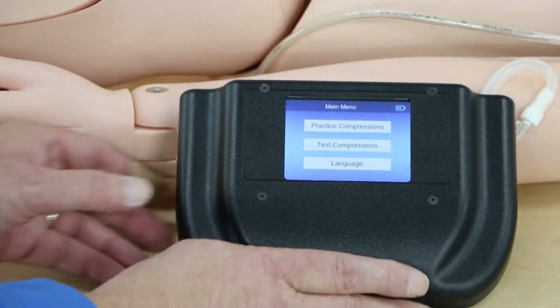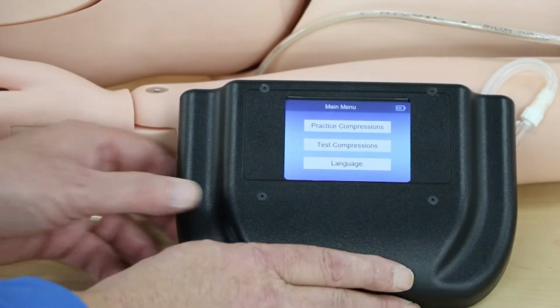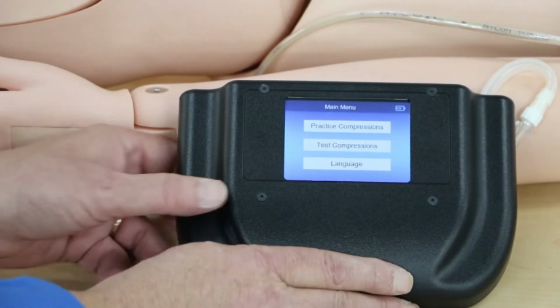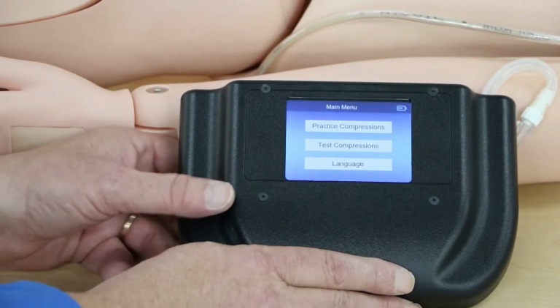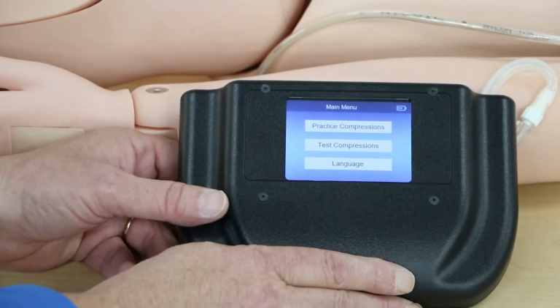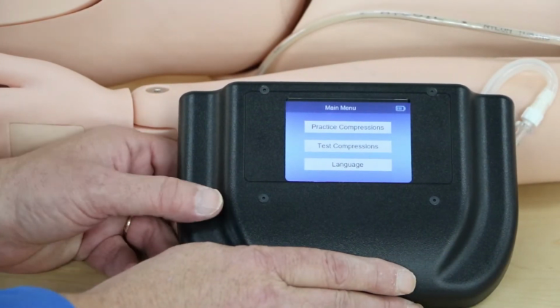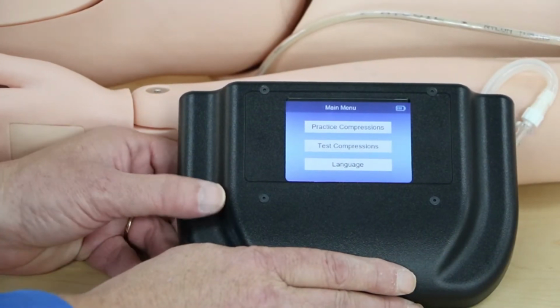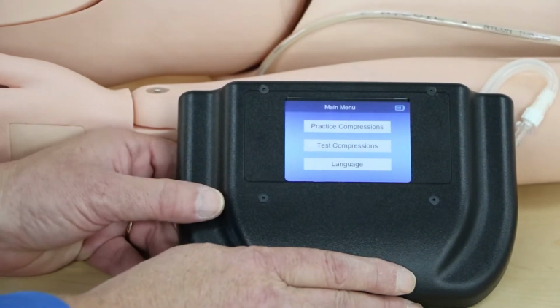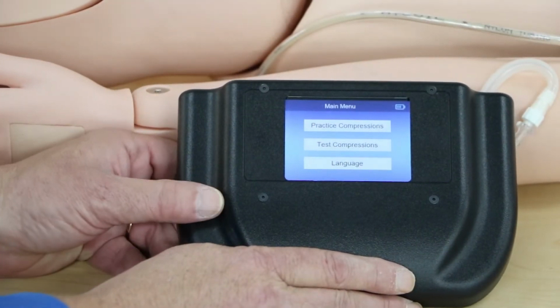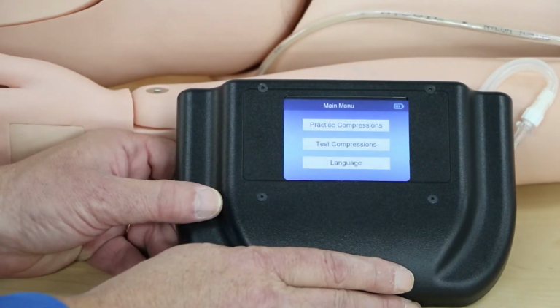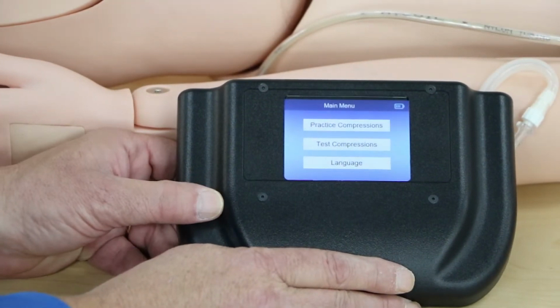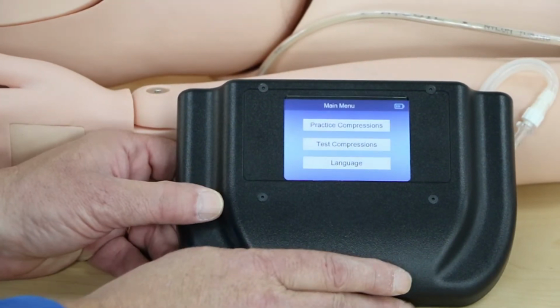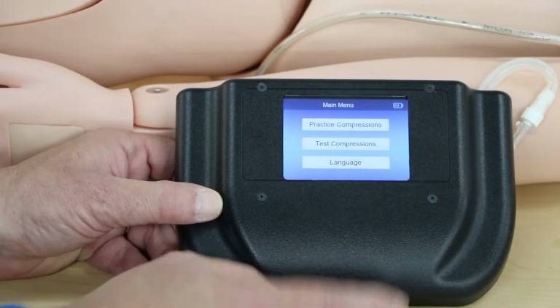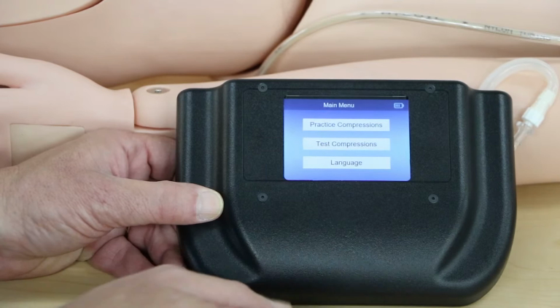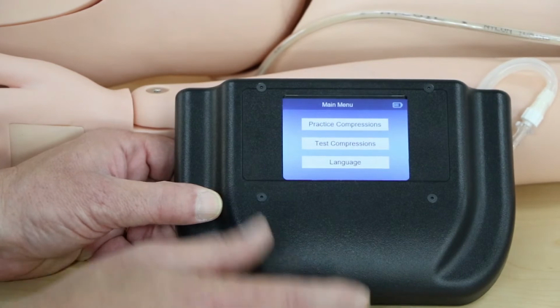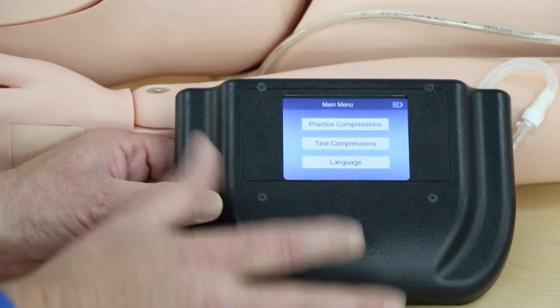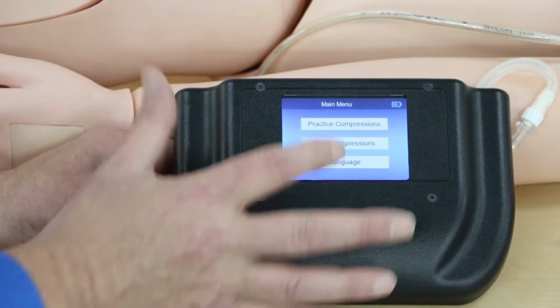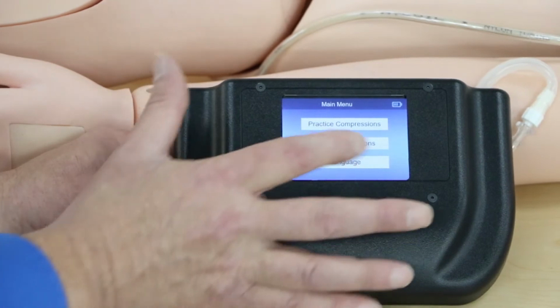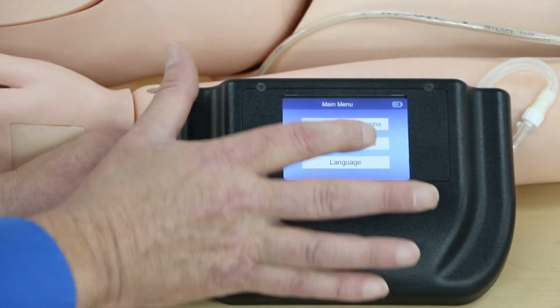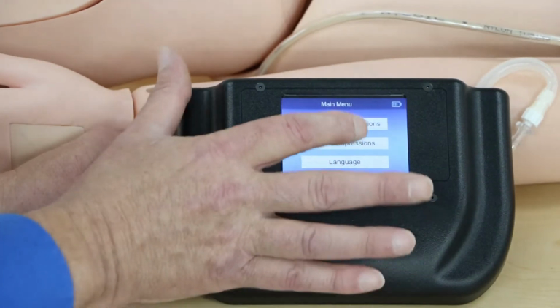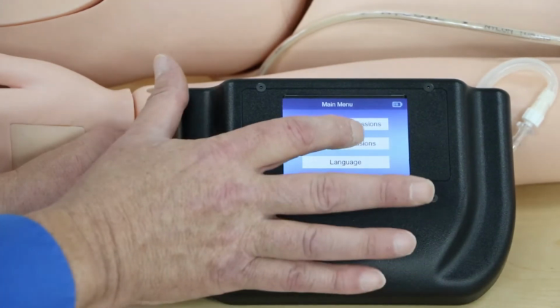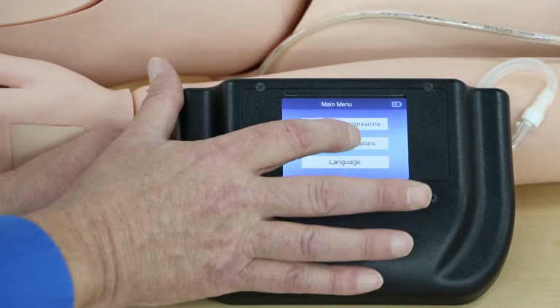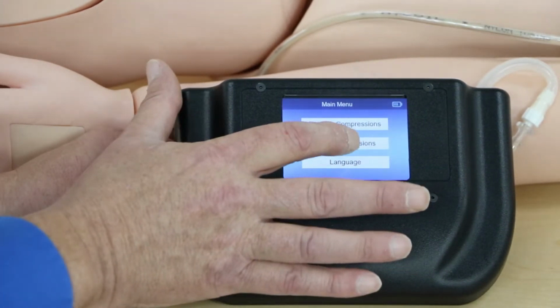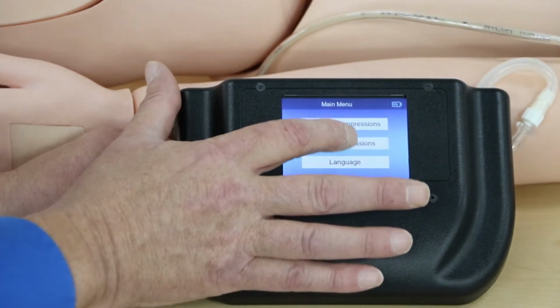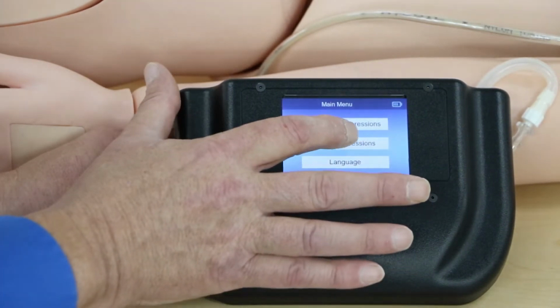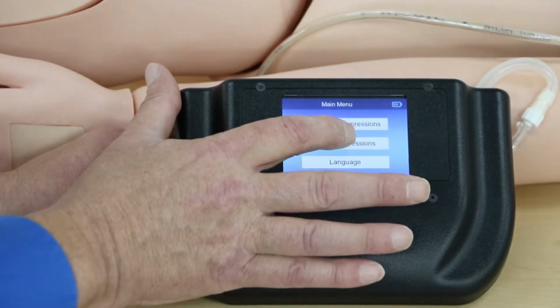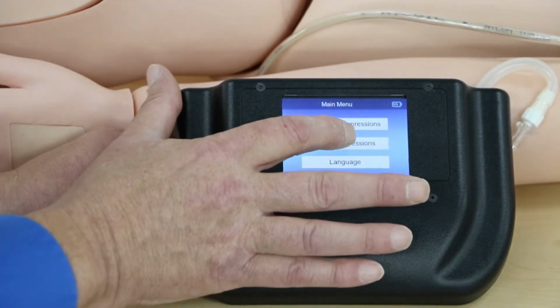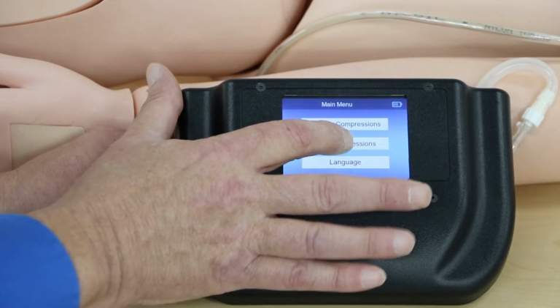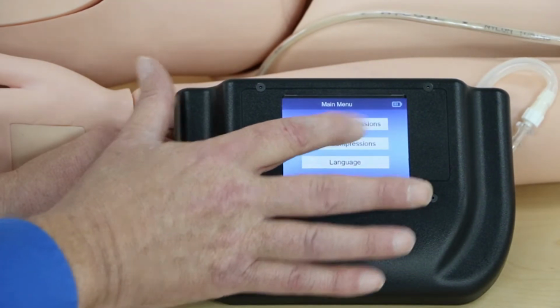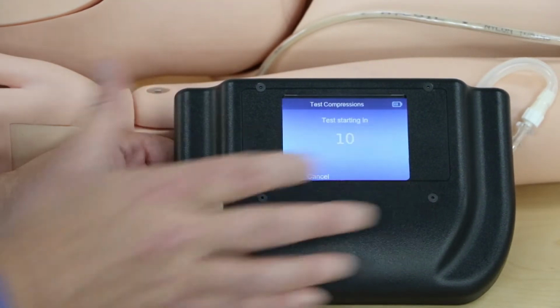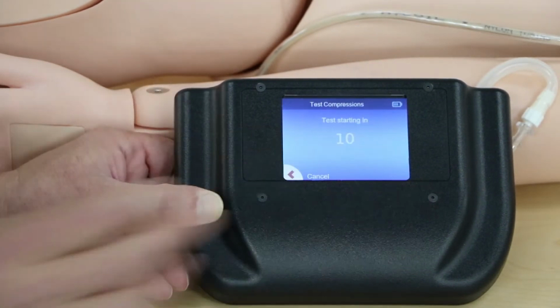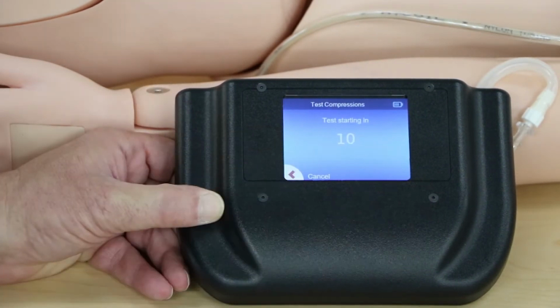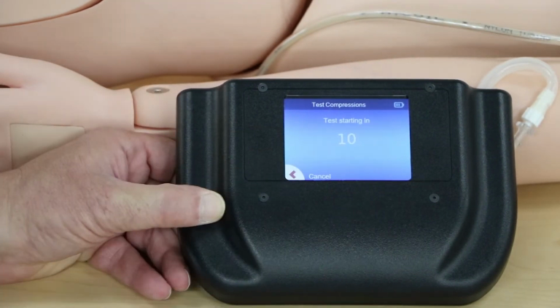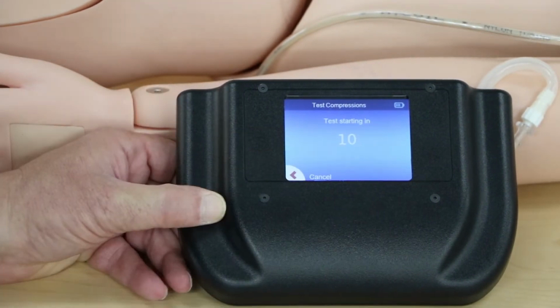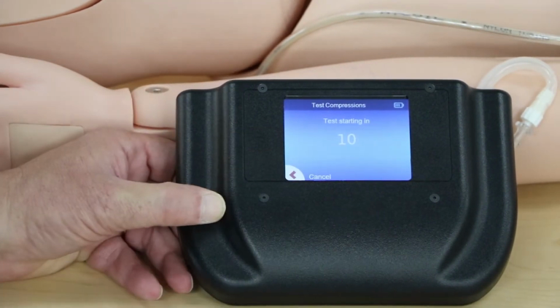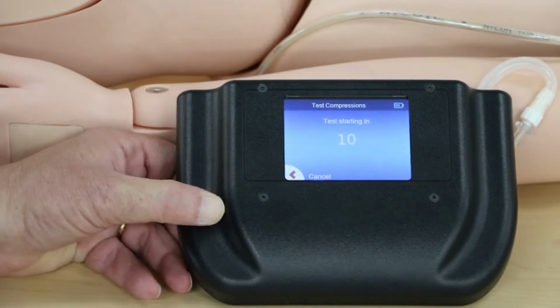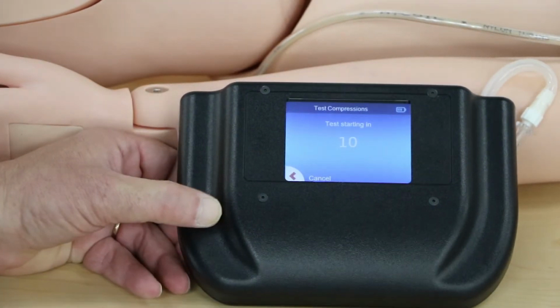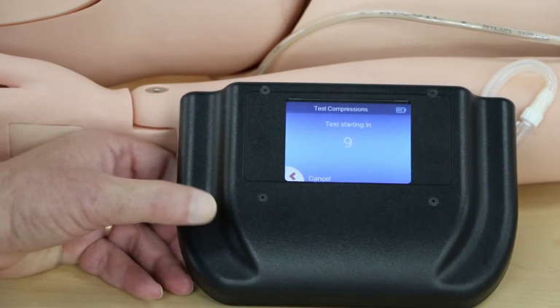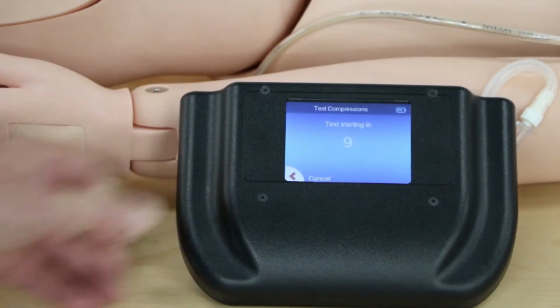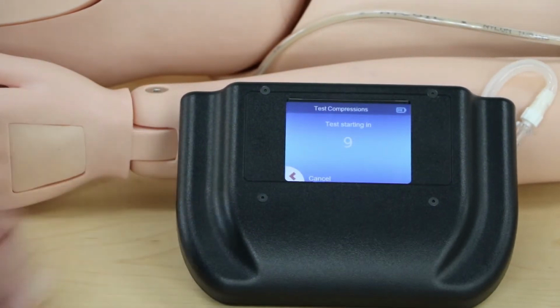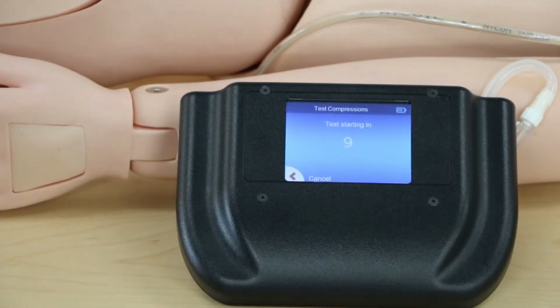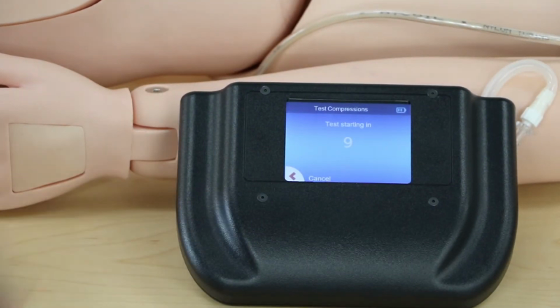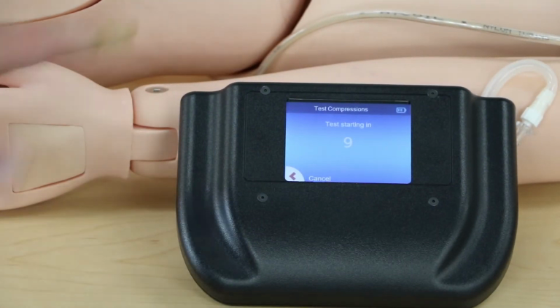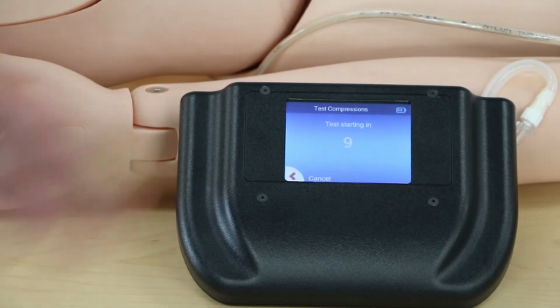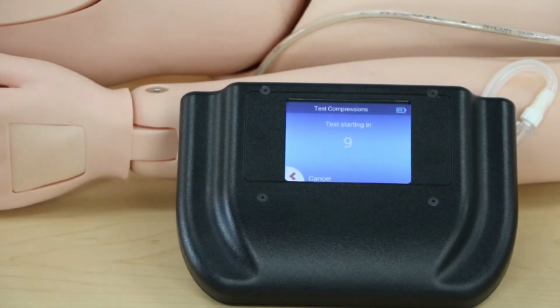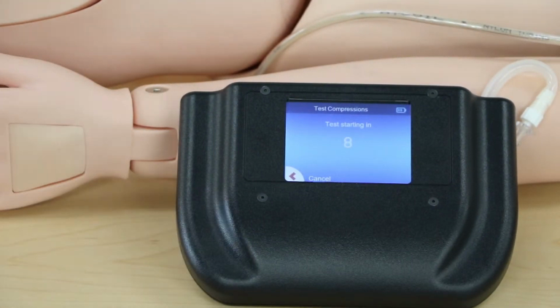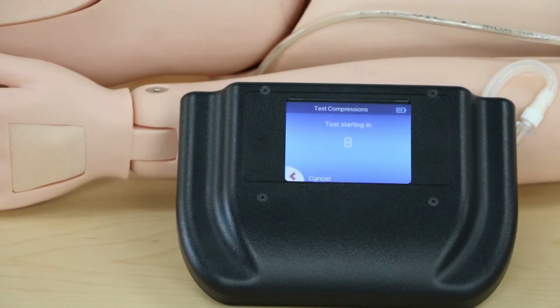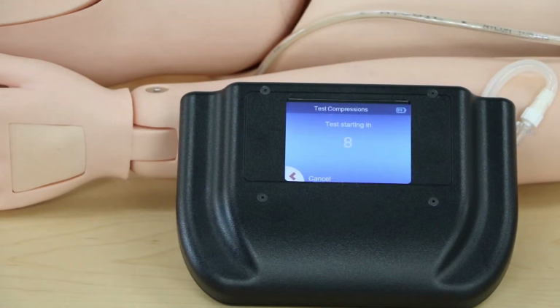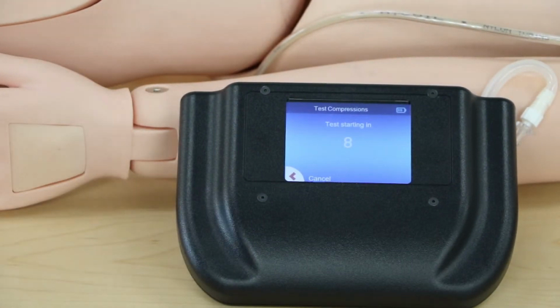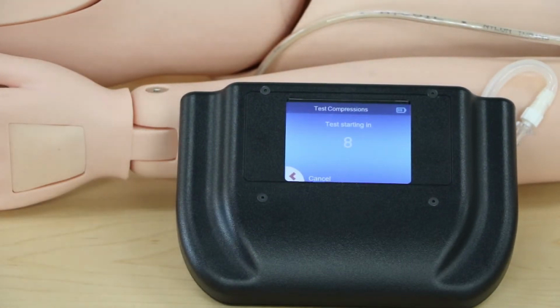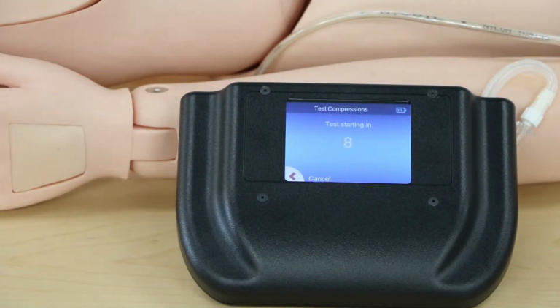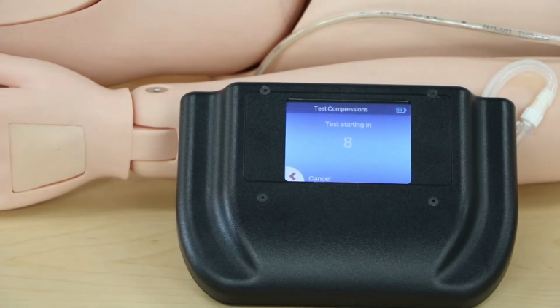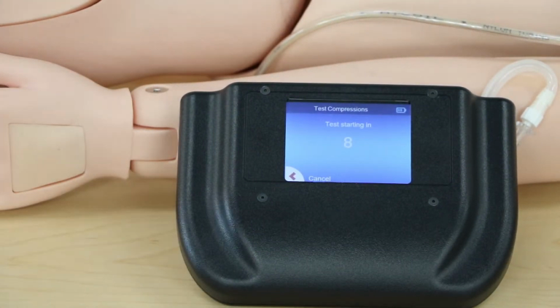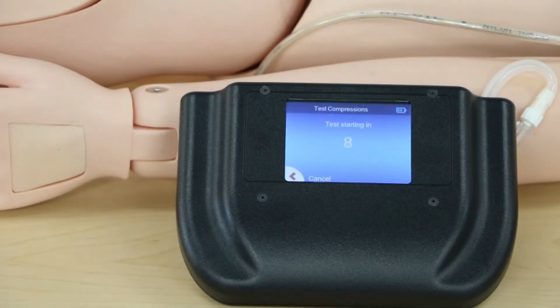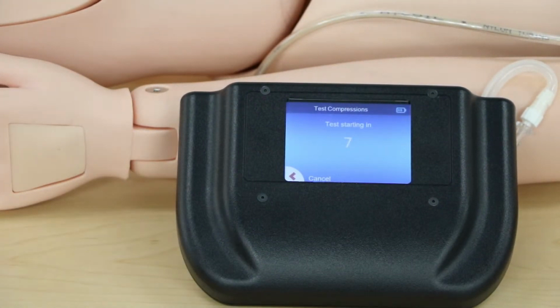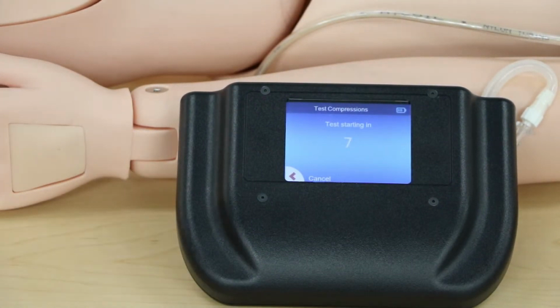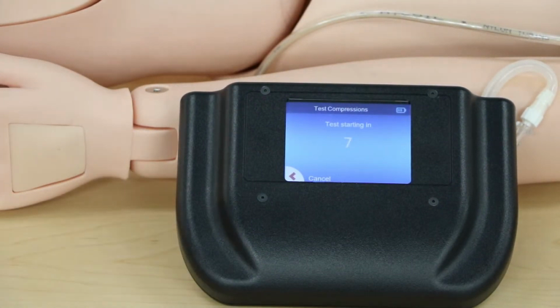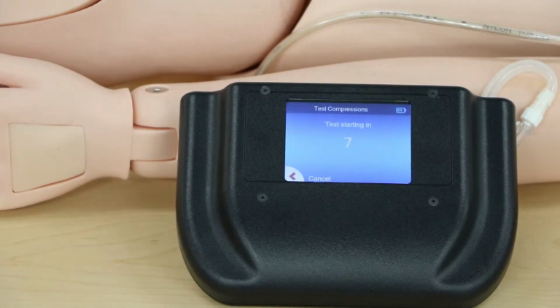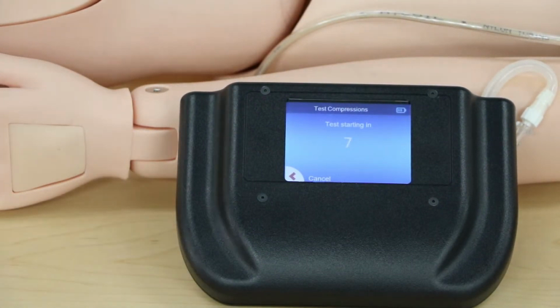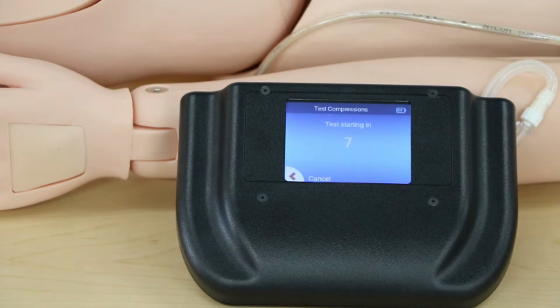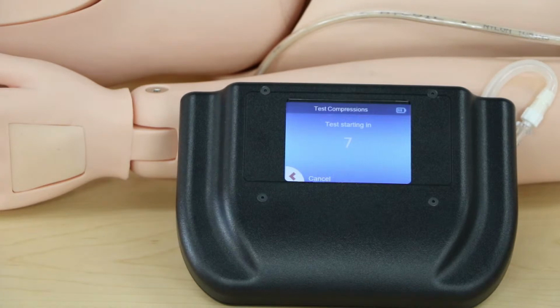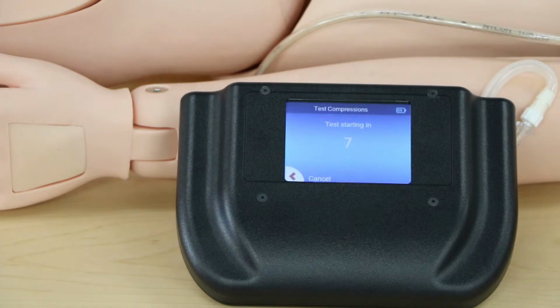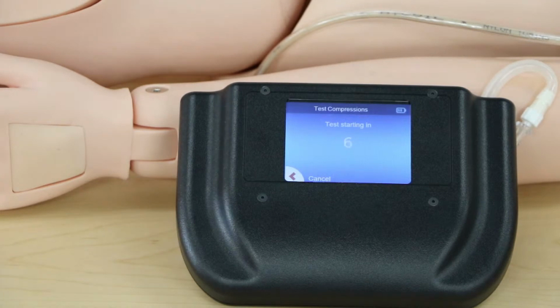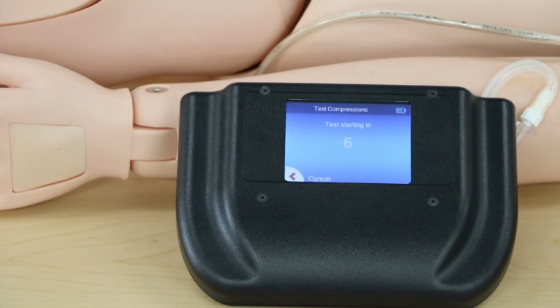Next we're going to do the test compression screen. We tap on test compressions — it gives you a 10-second countdown before it starts.